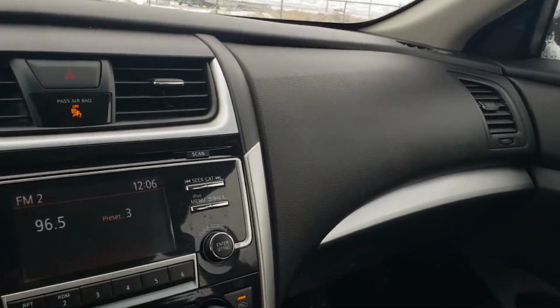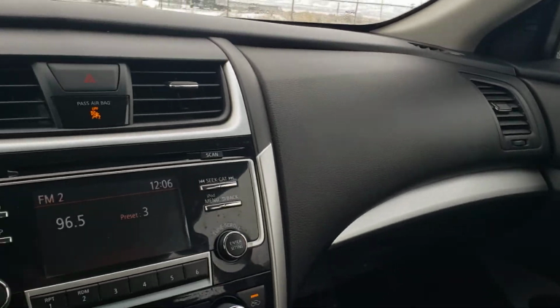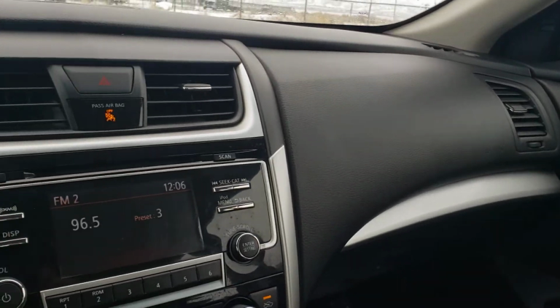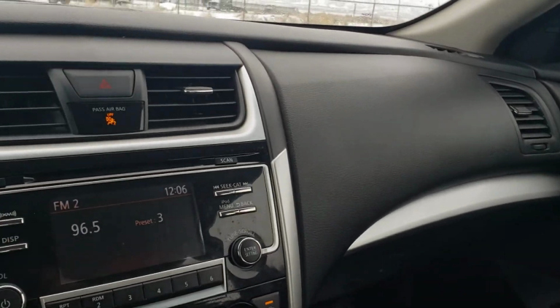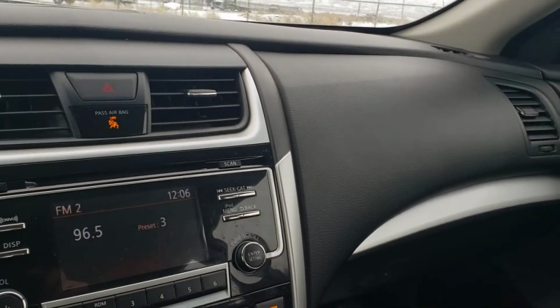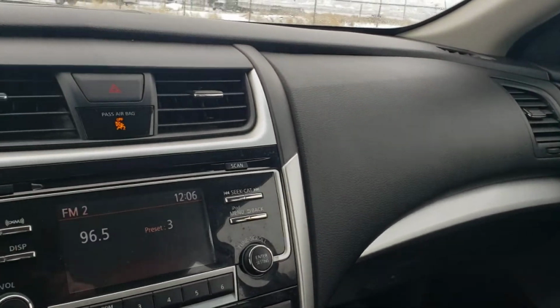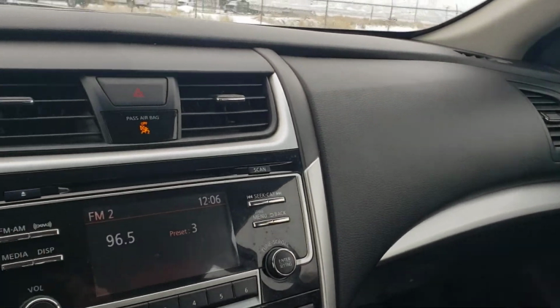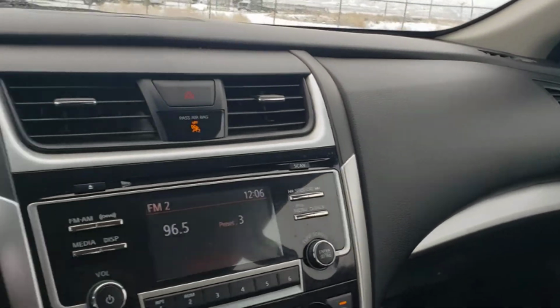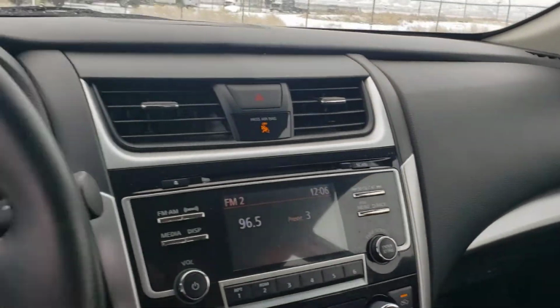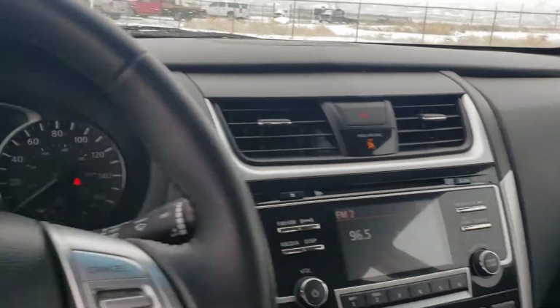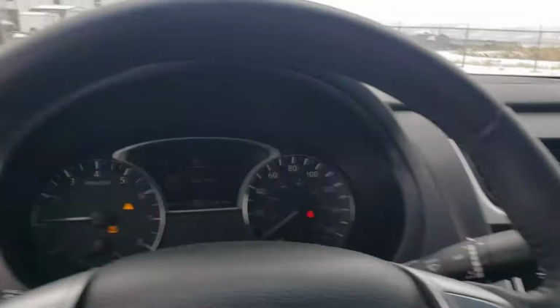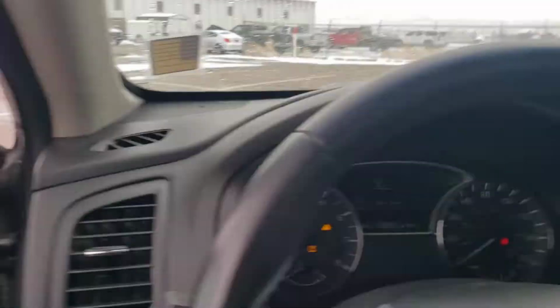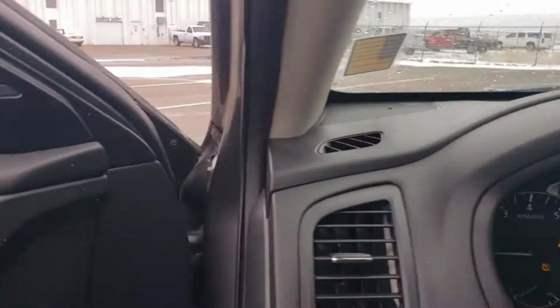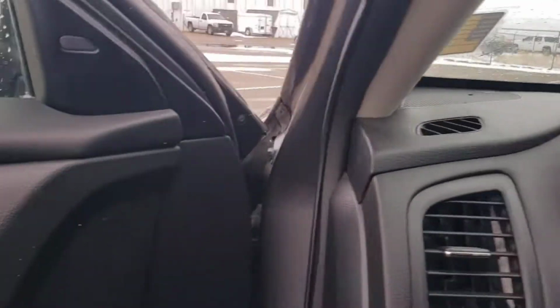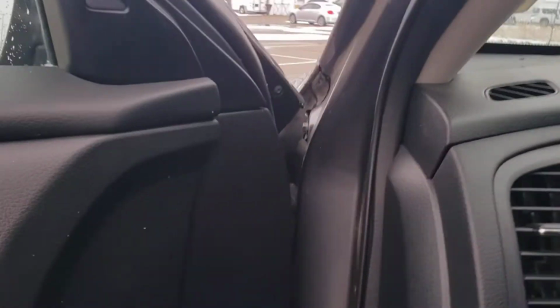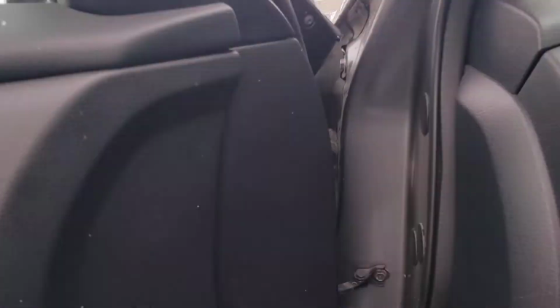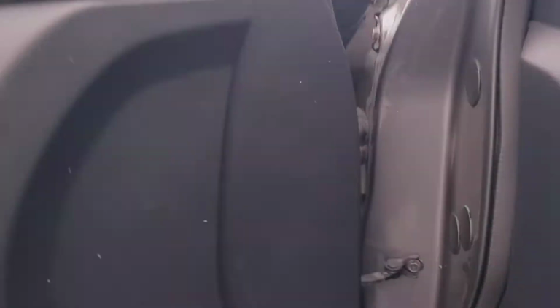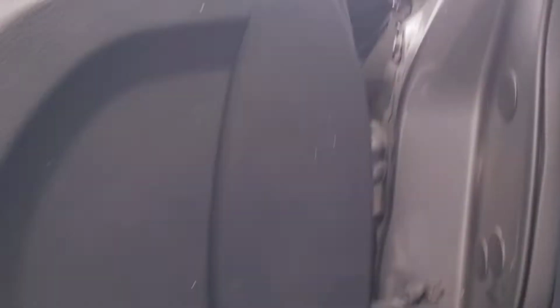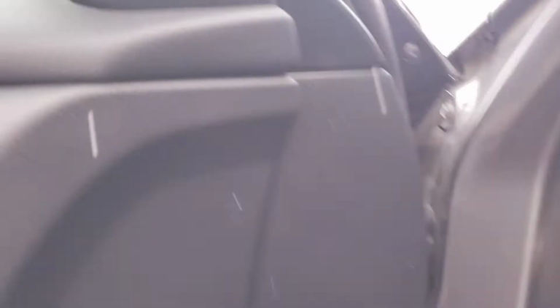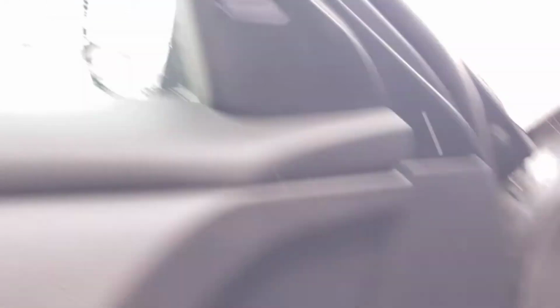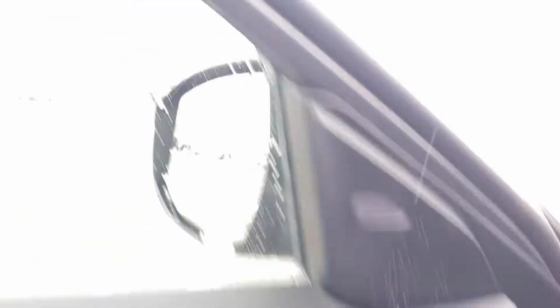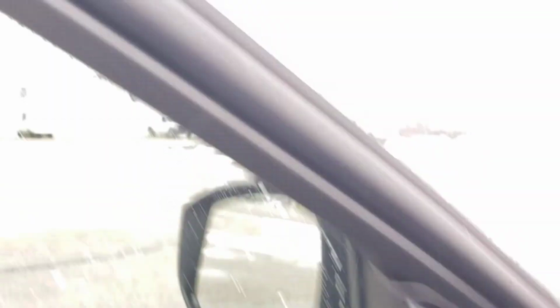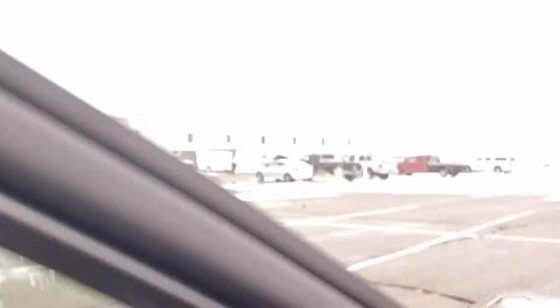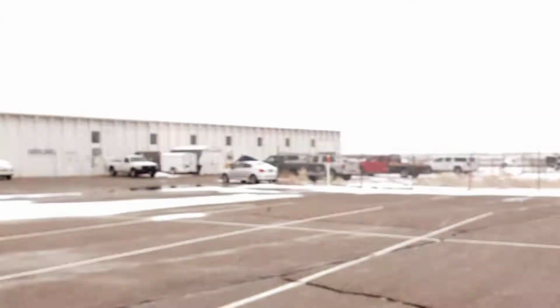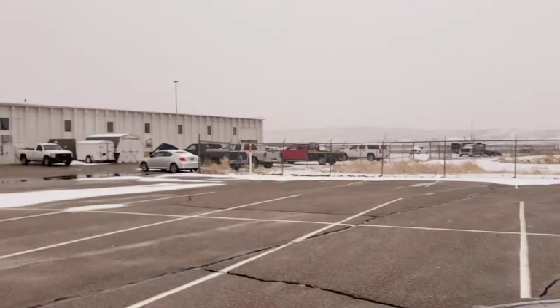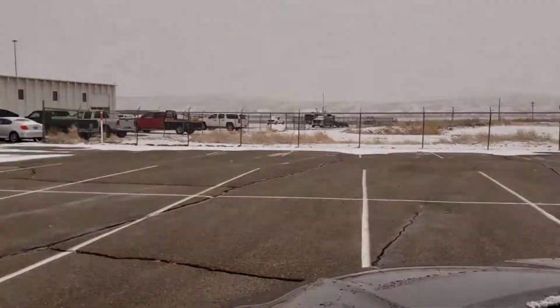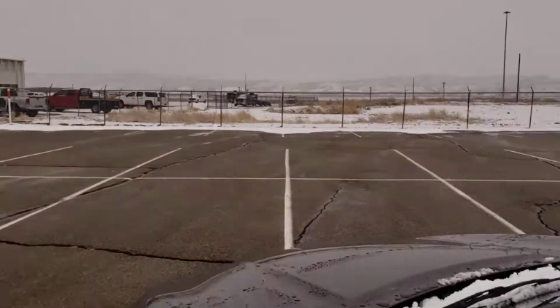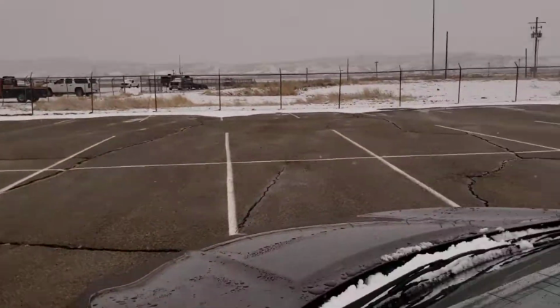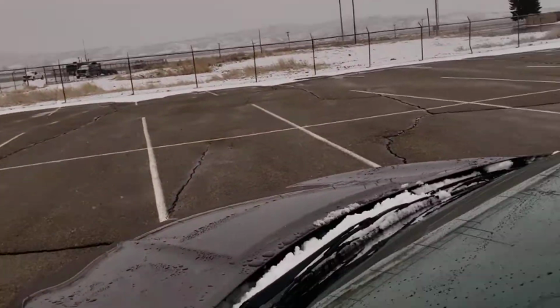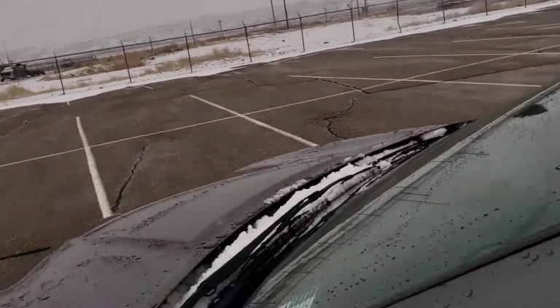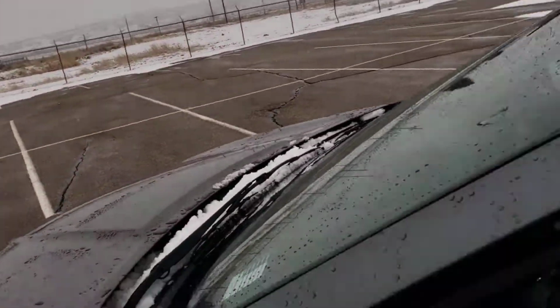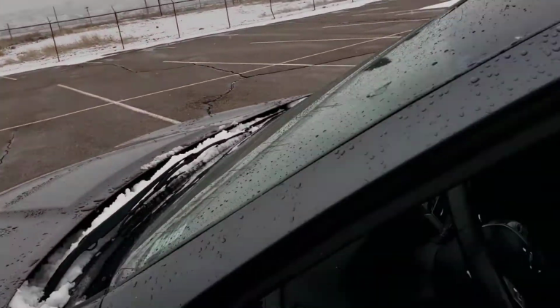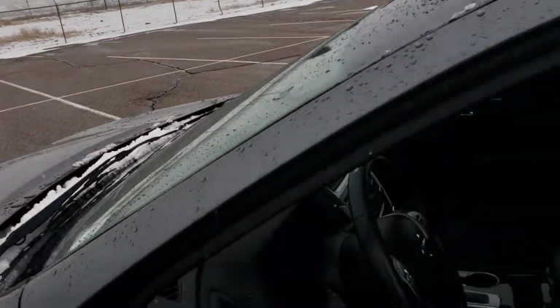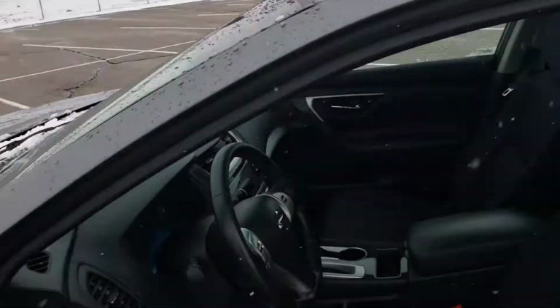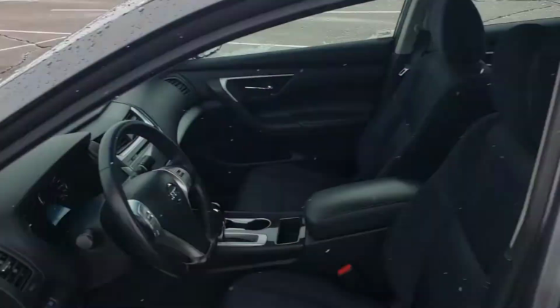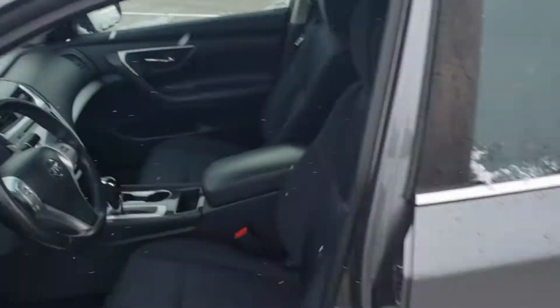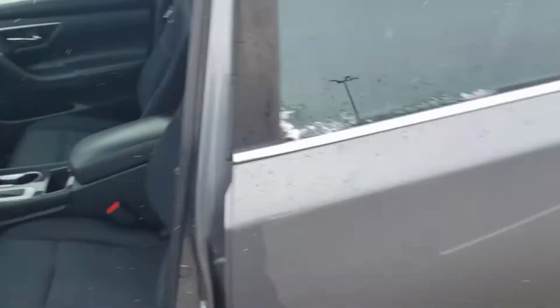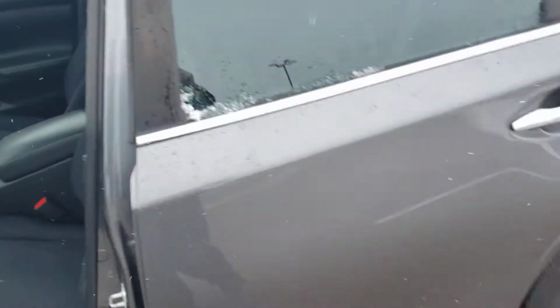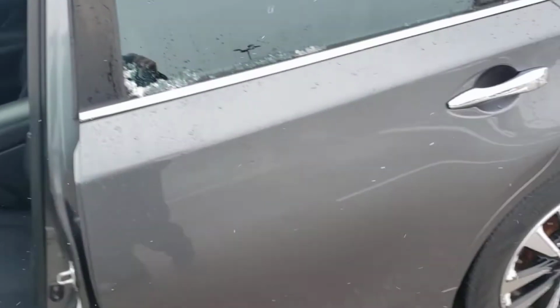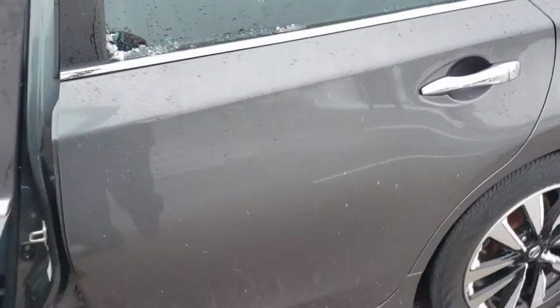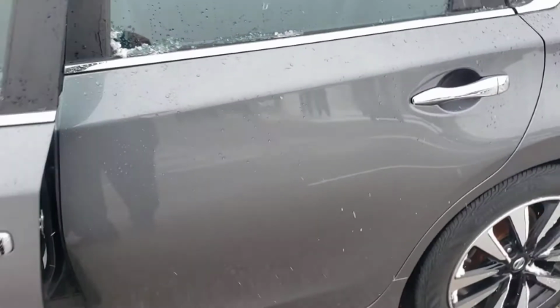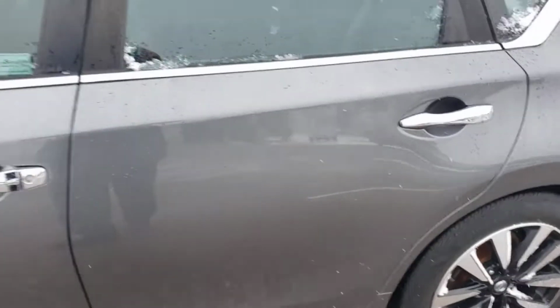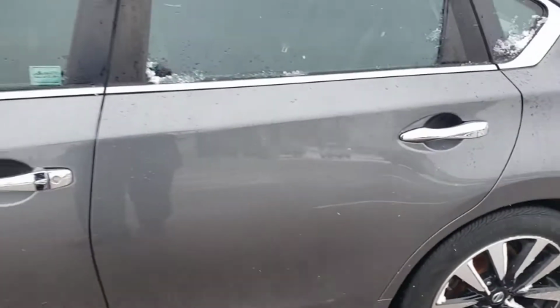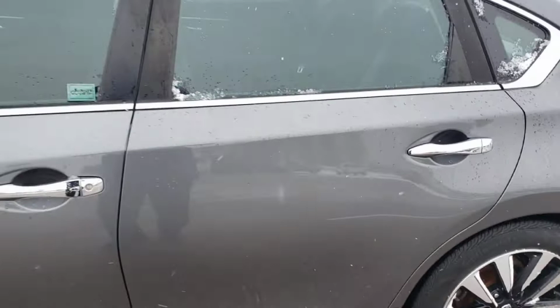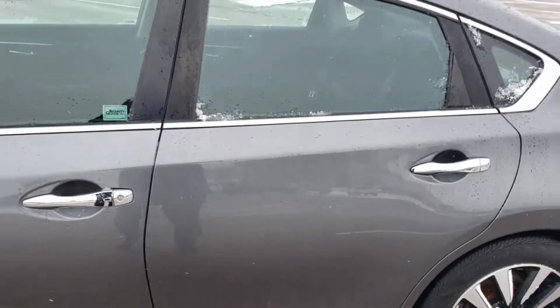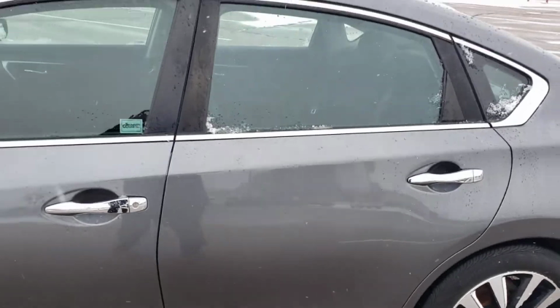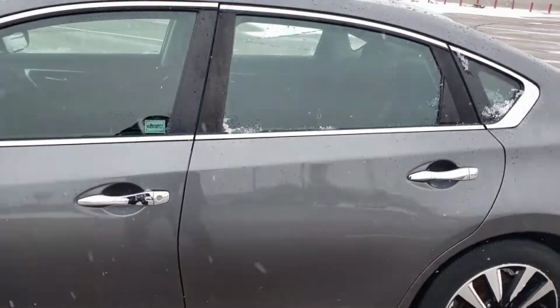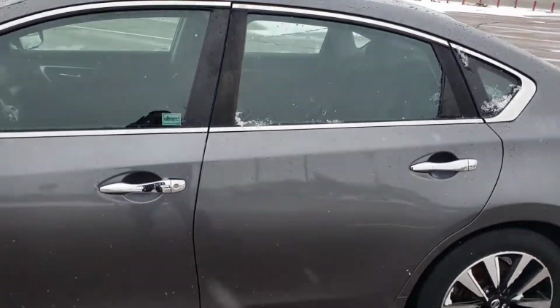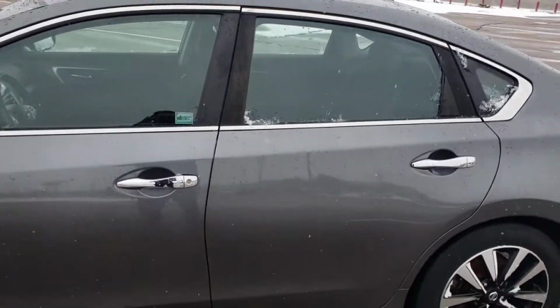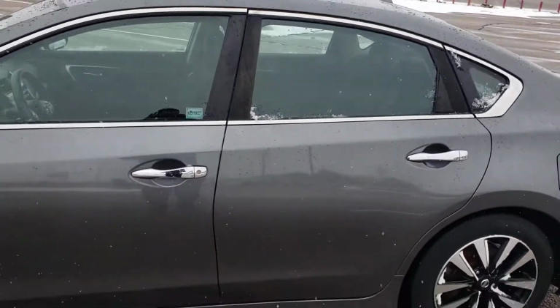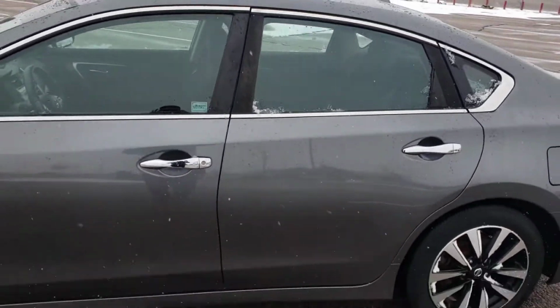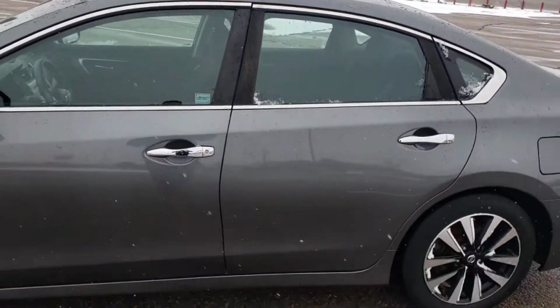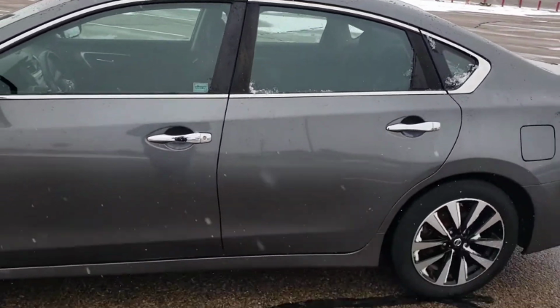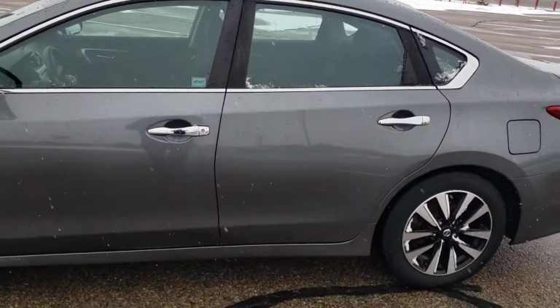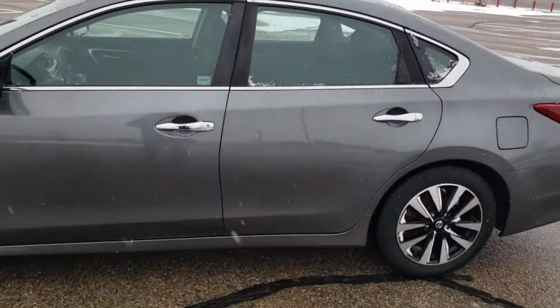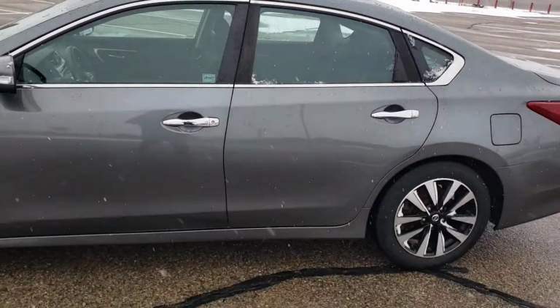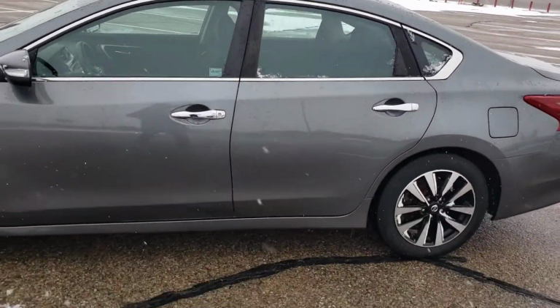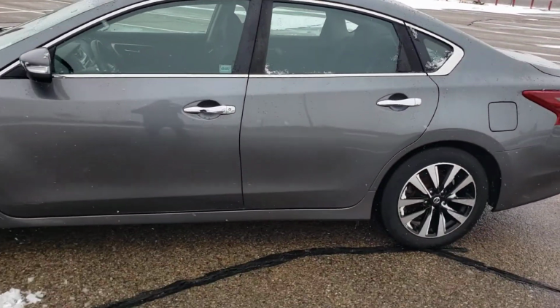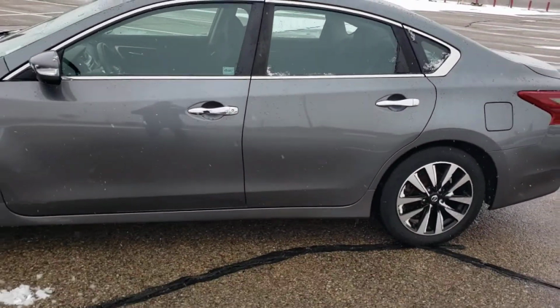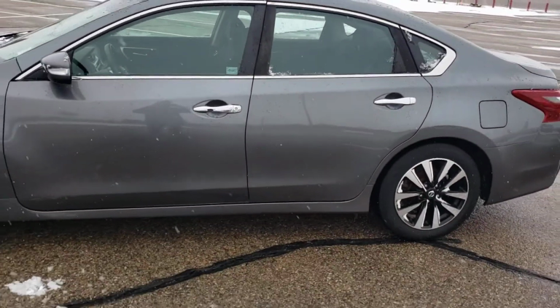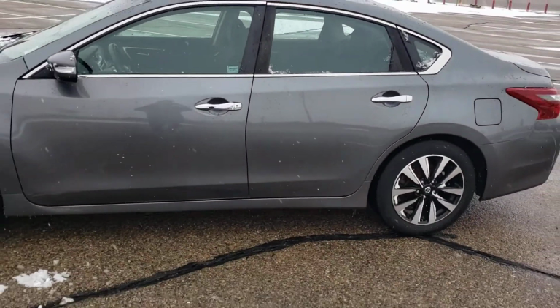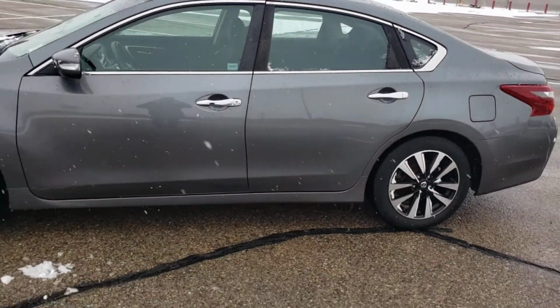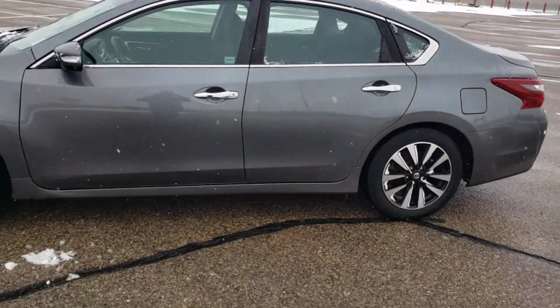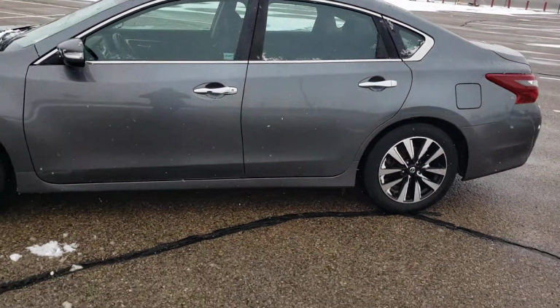And there you have it — that's your 2018 Nissan Altima.